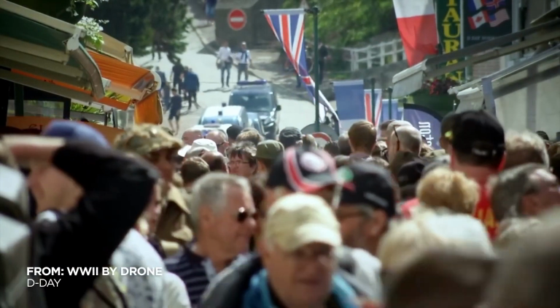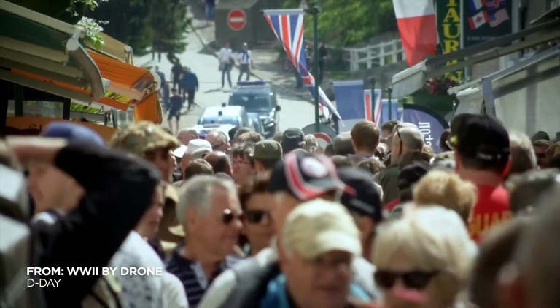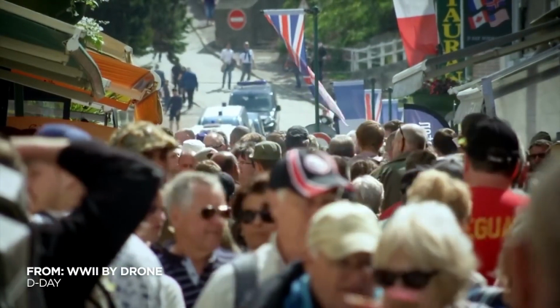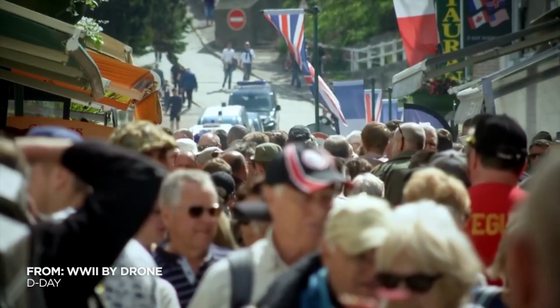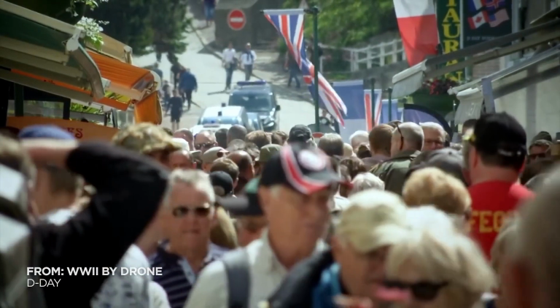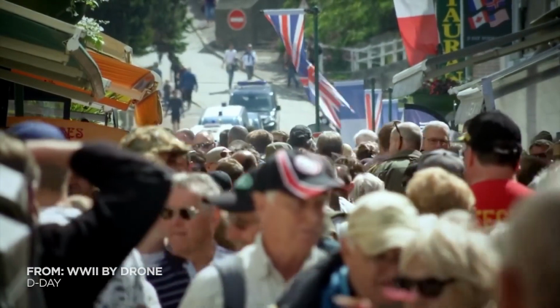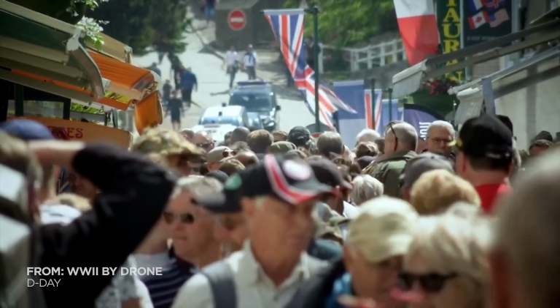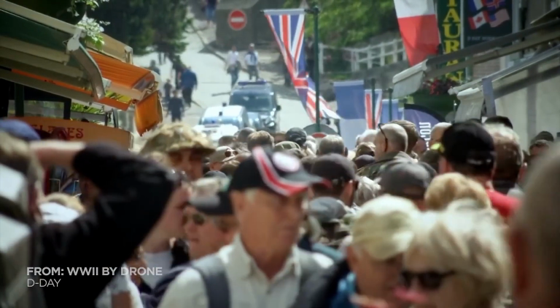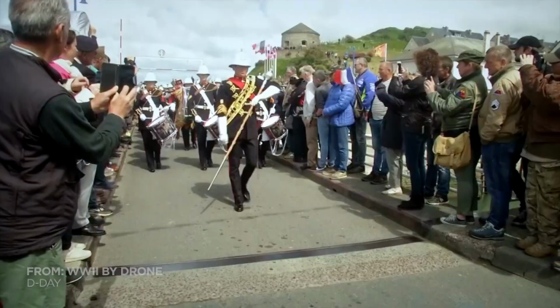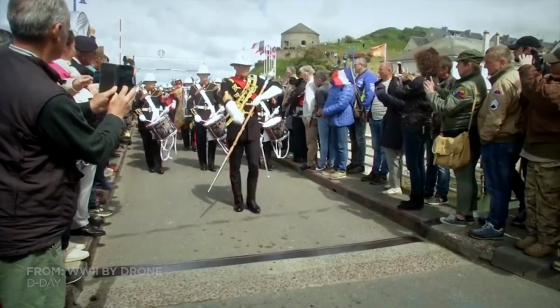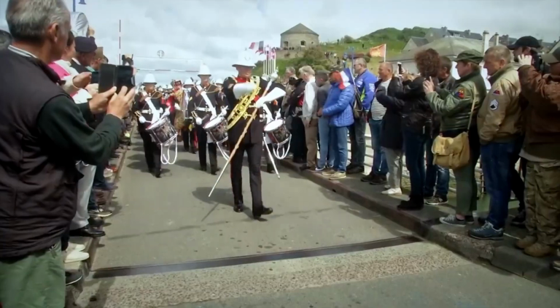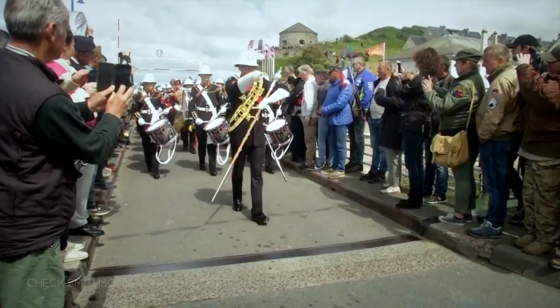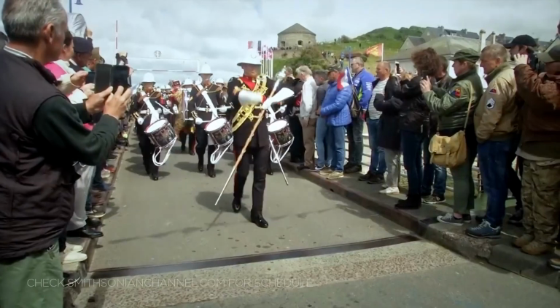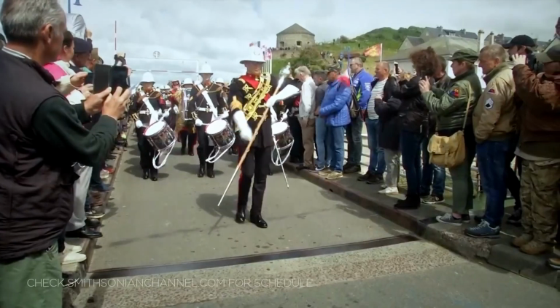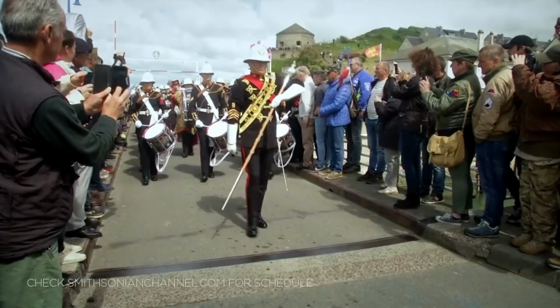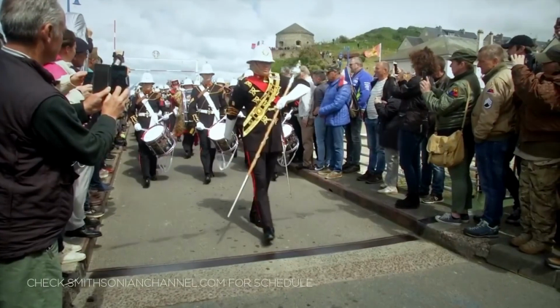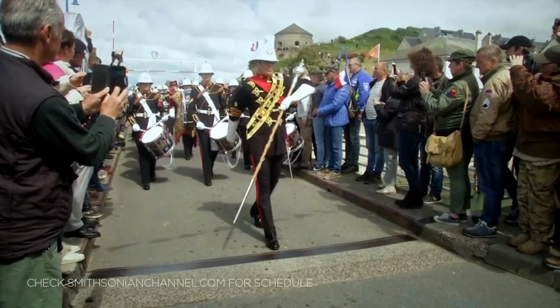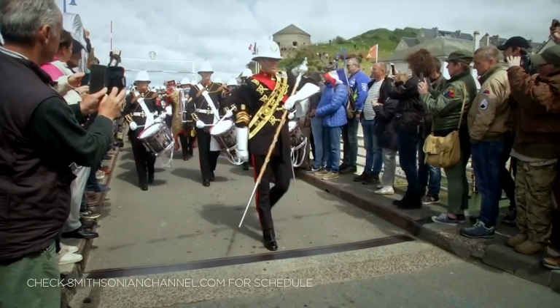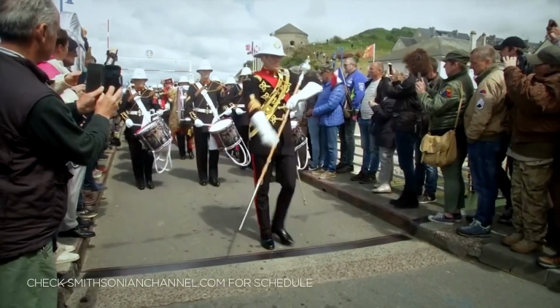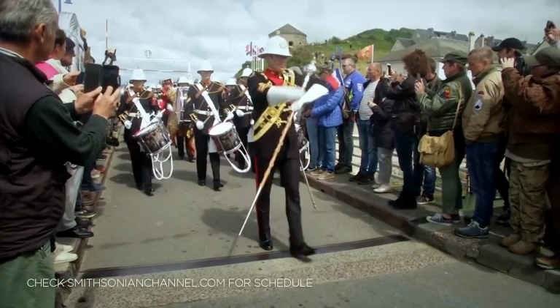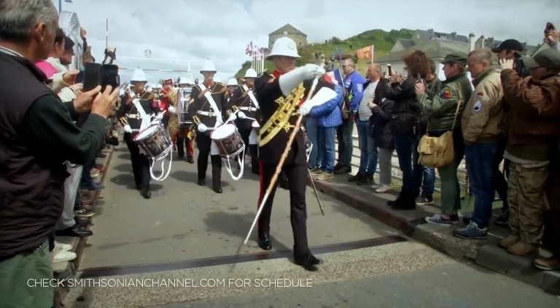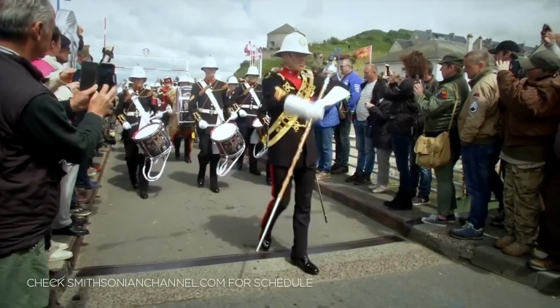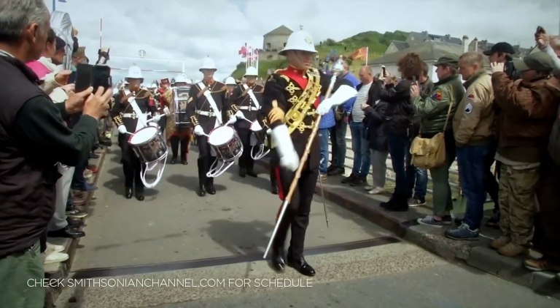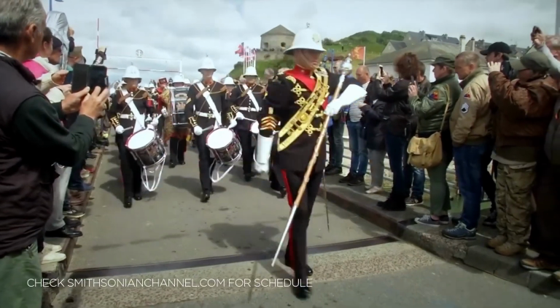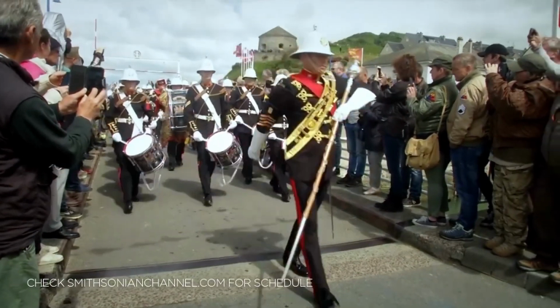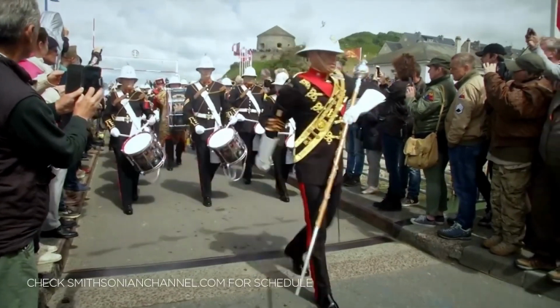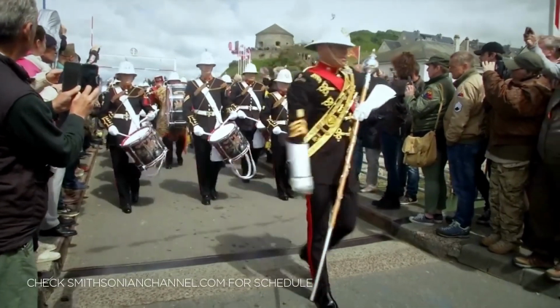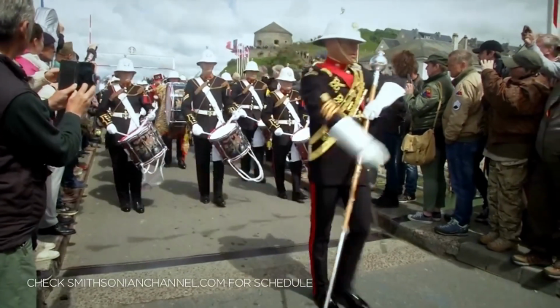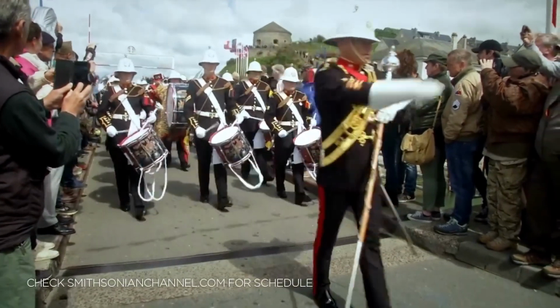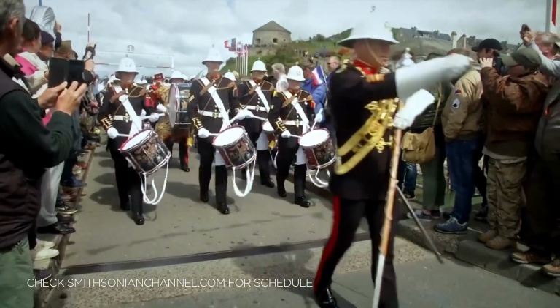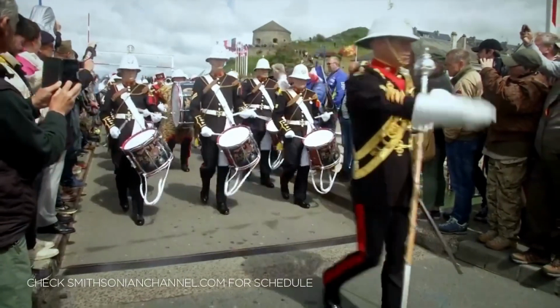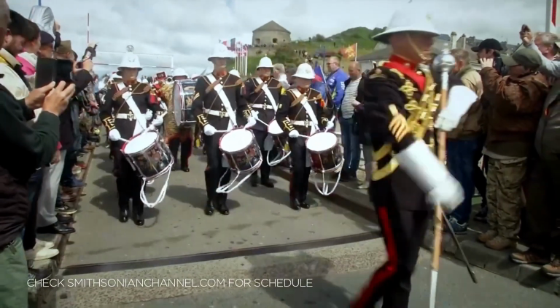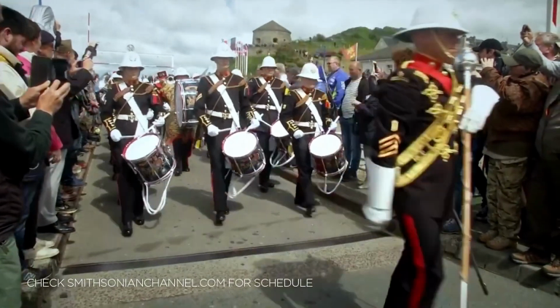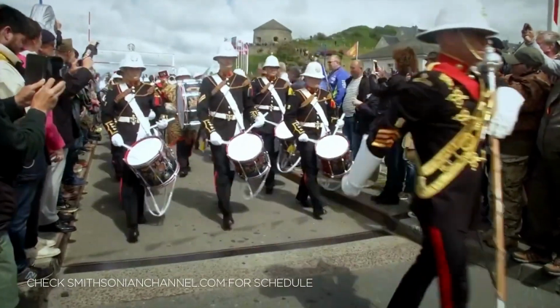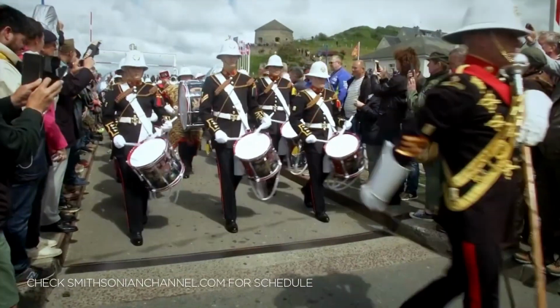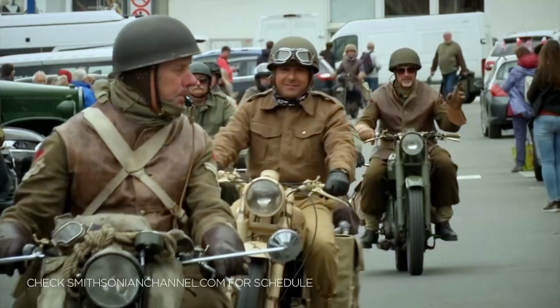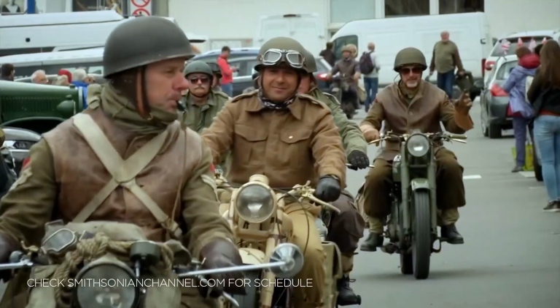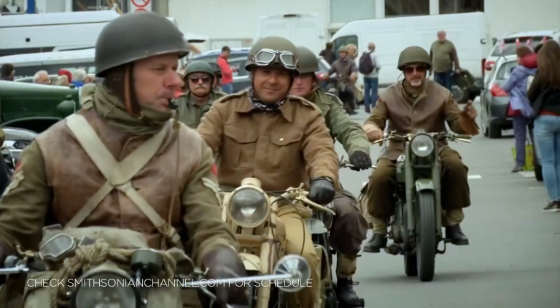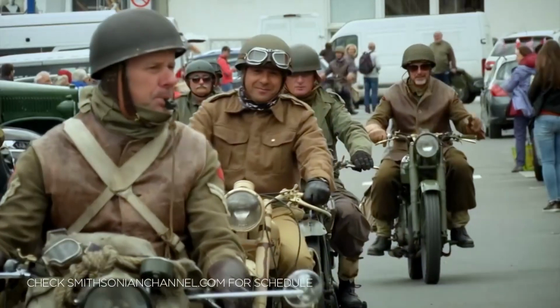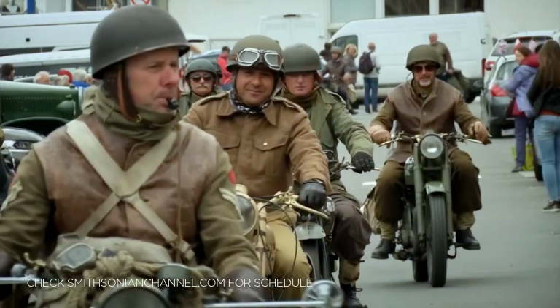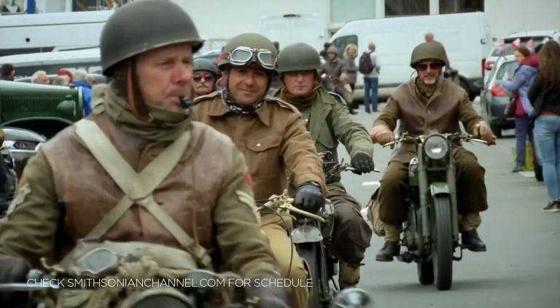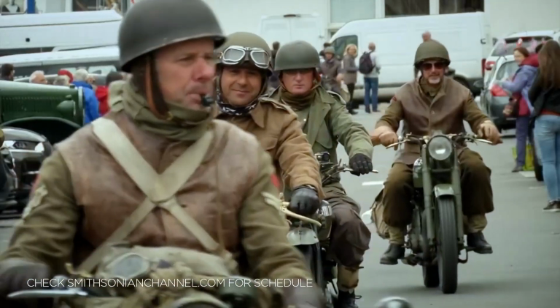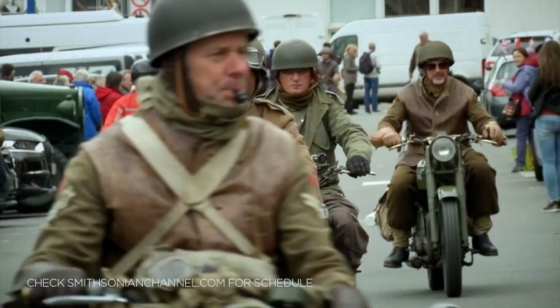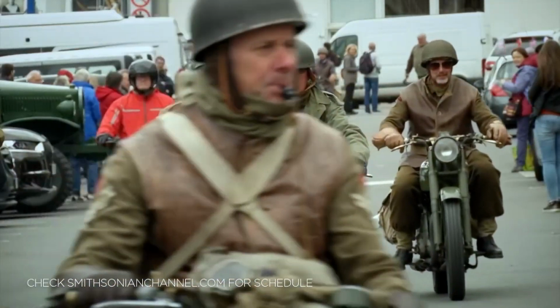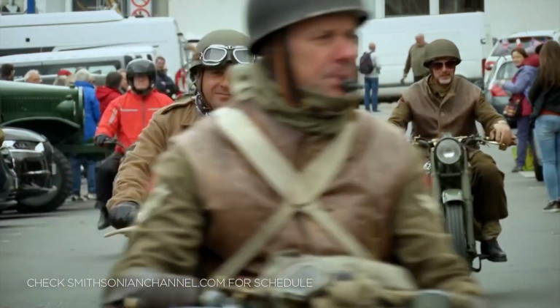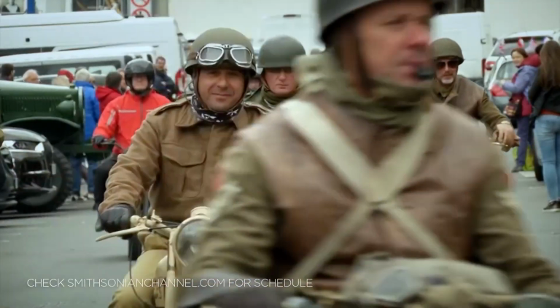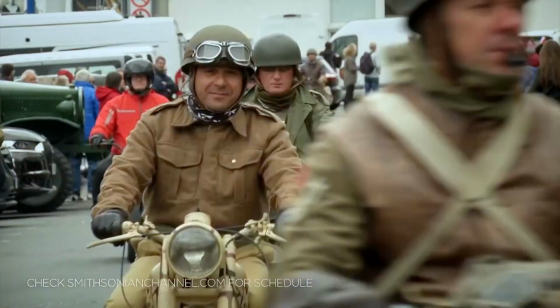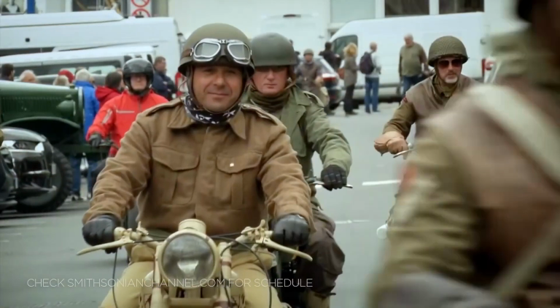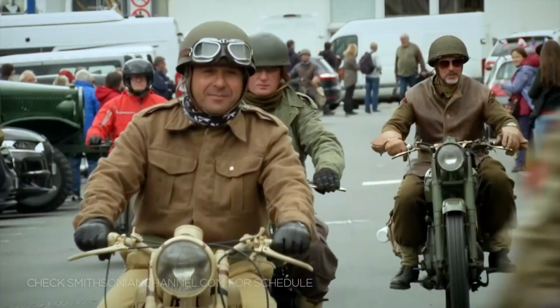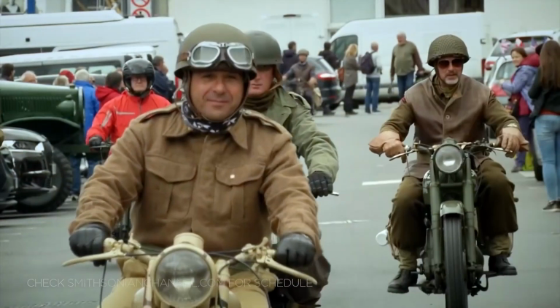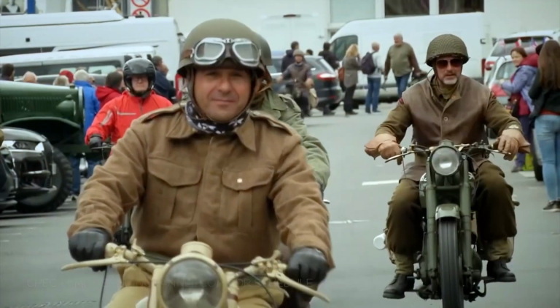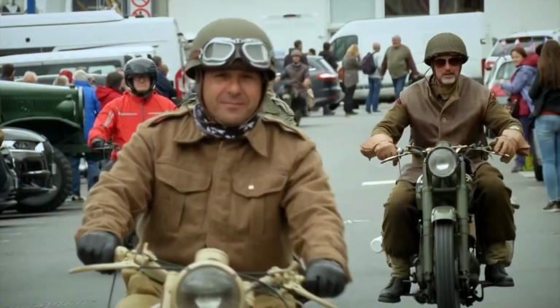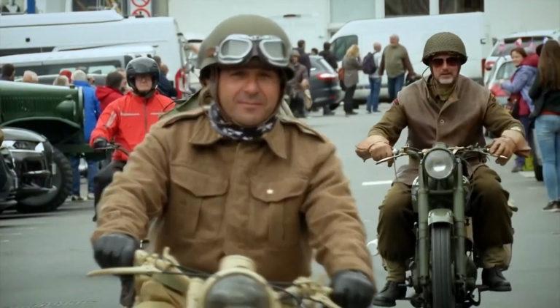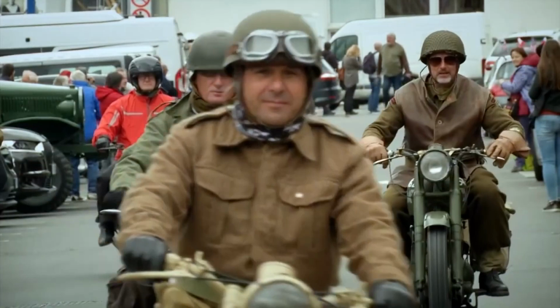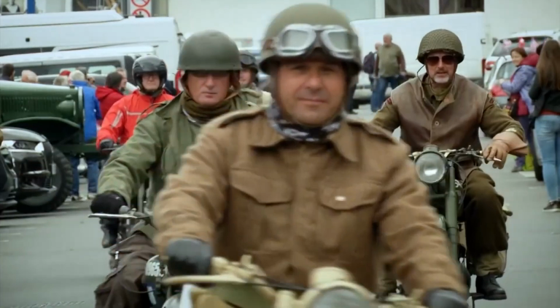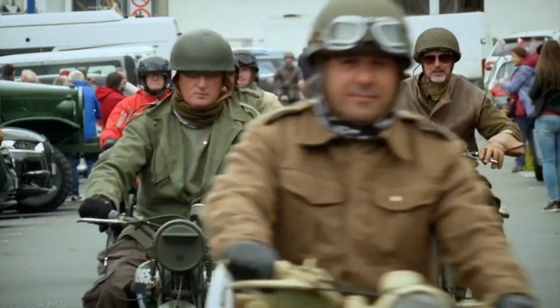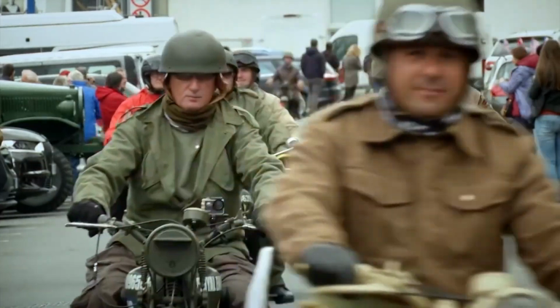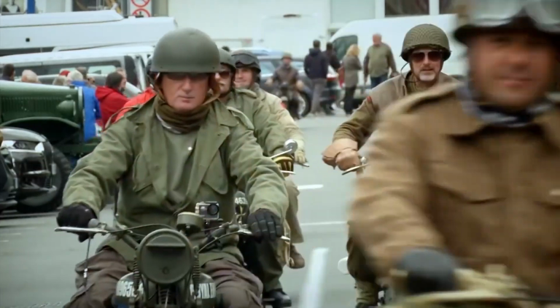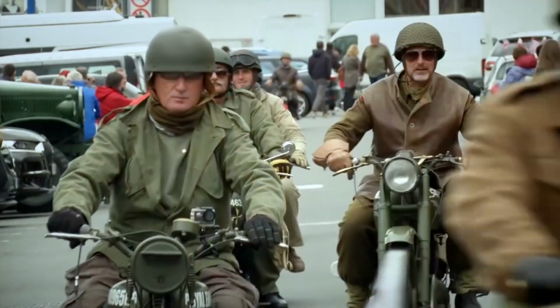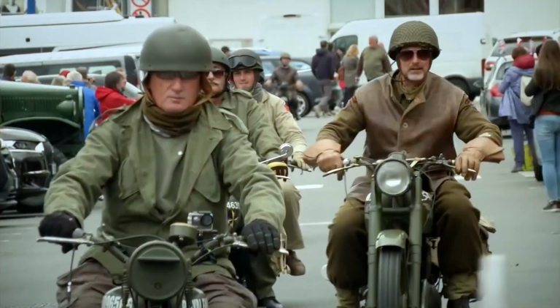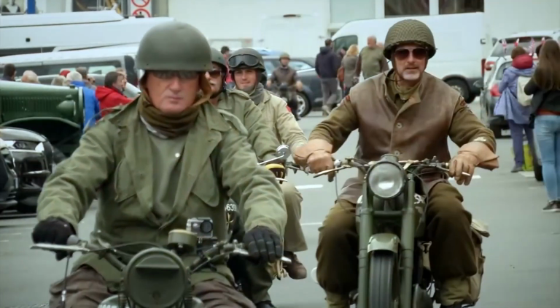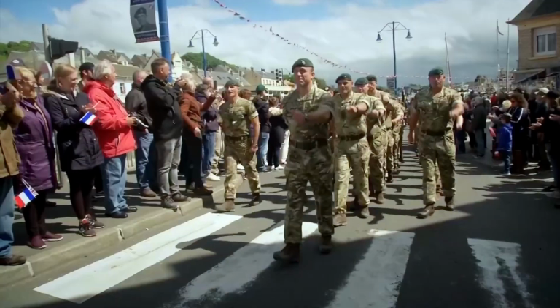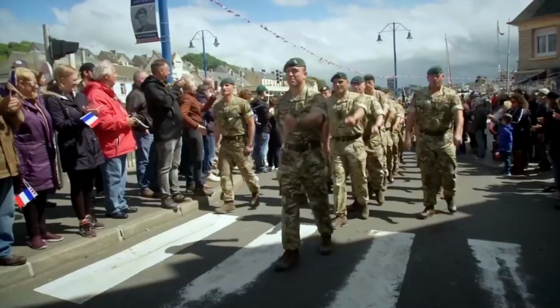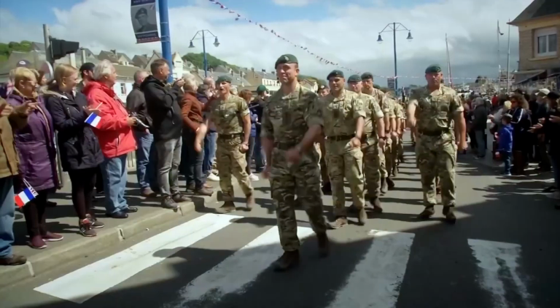Today, the anniversary of D-Day, one of World War II's most famous military operations, is still commemorated every year.